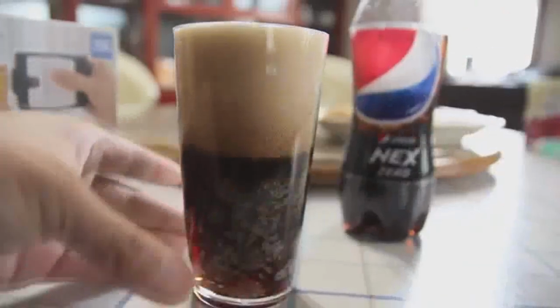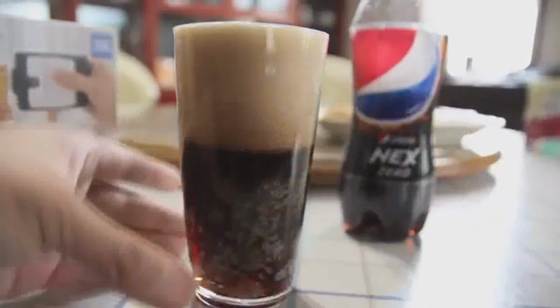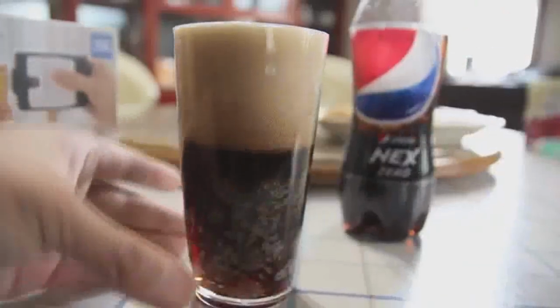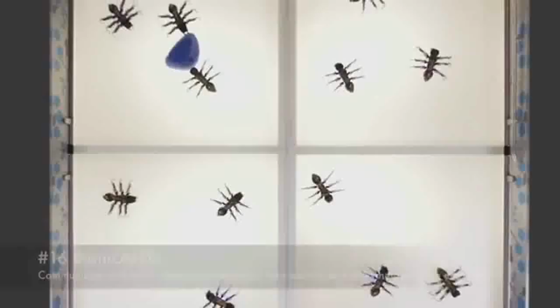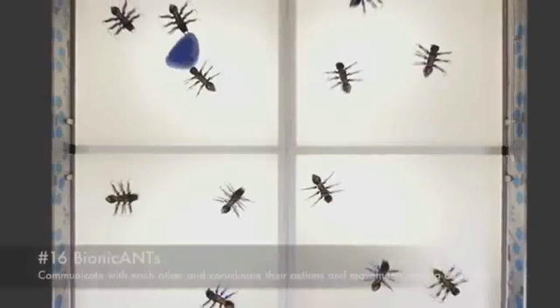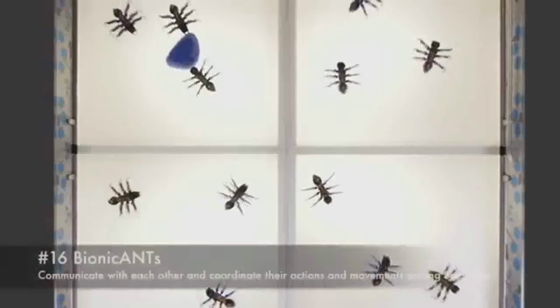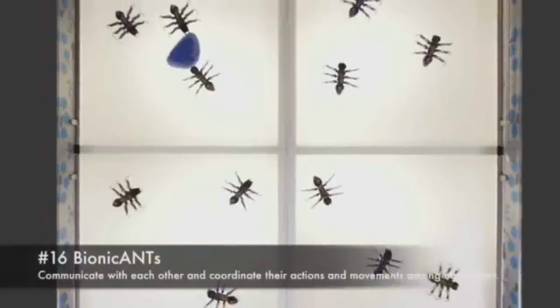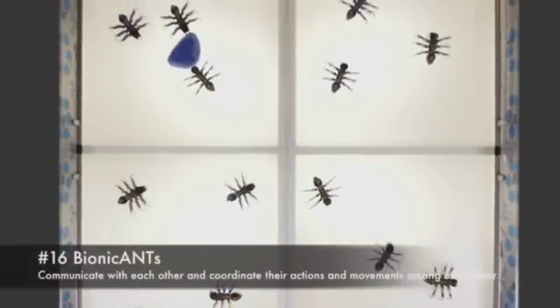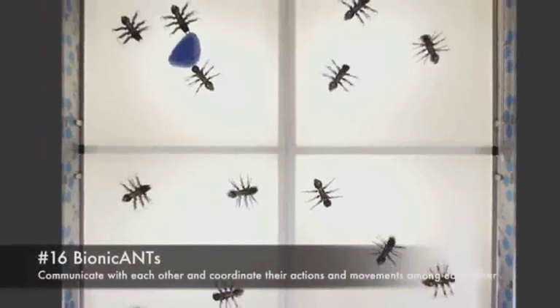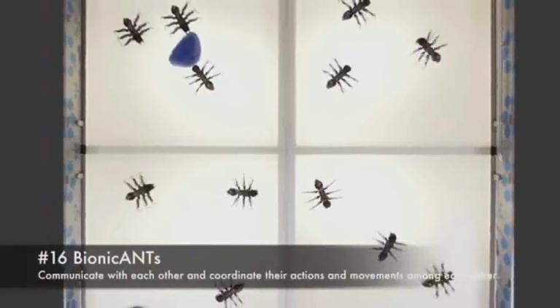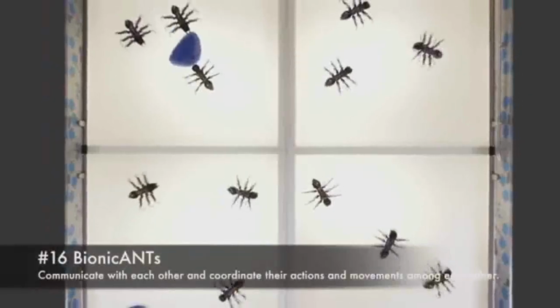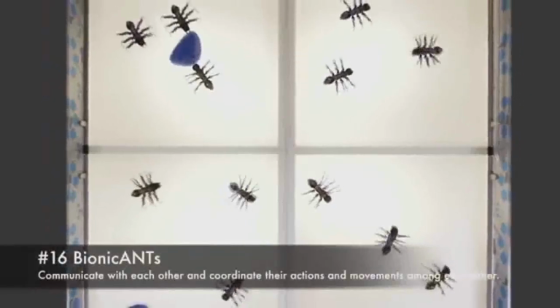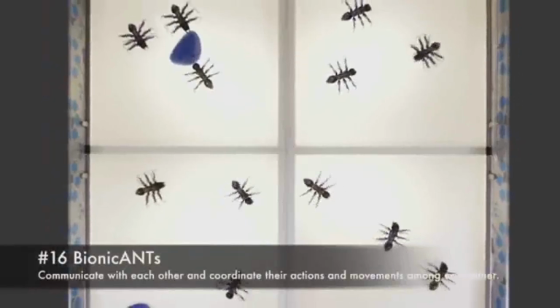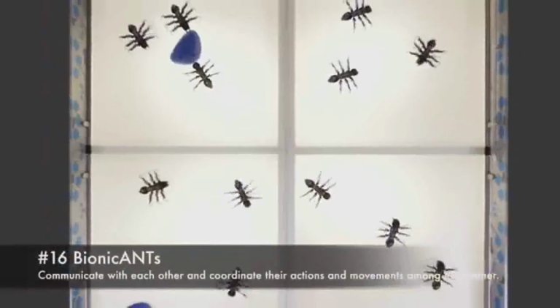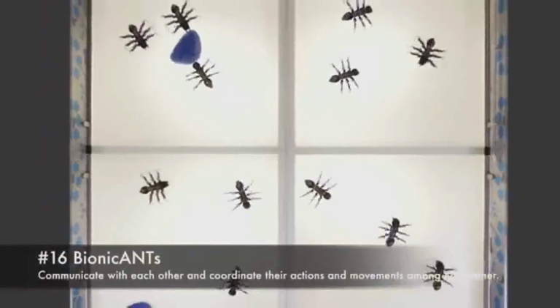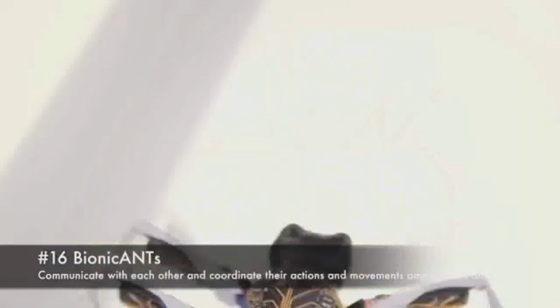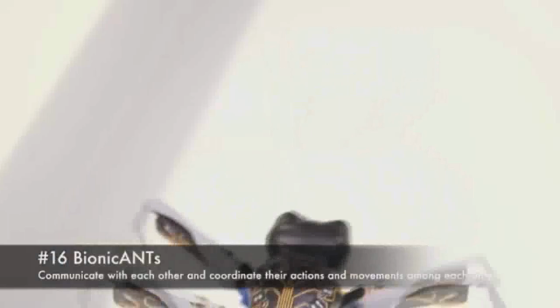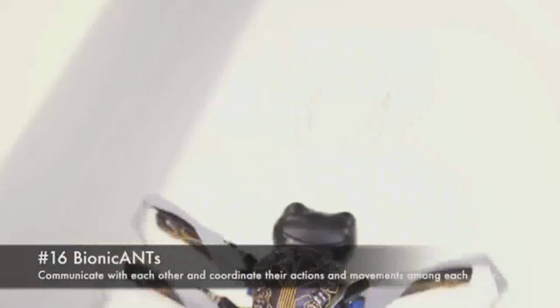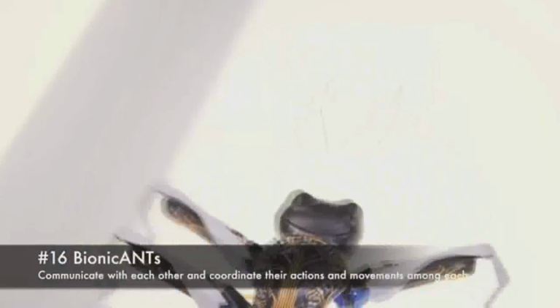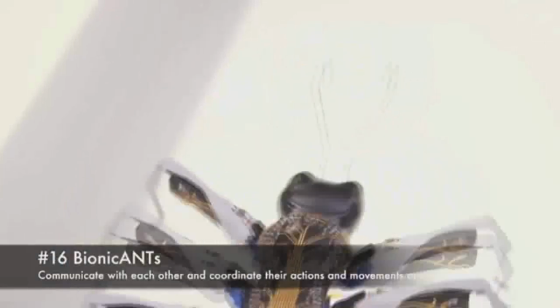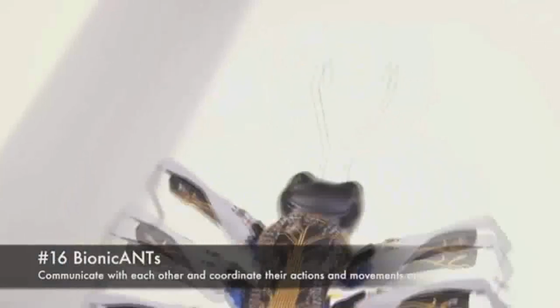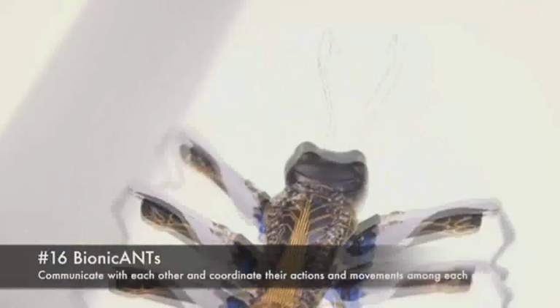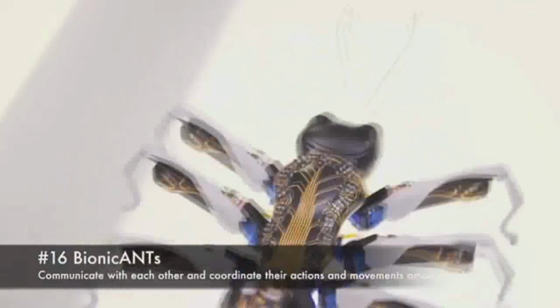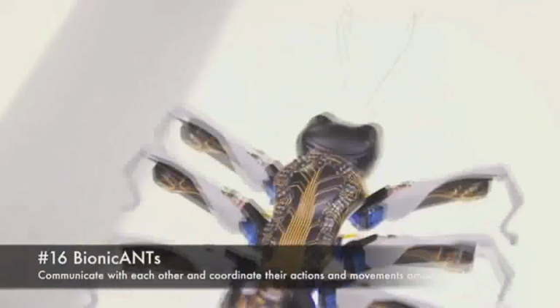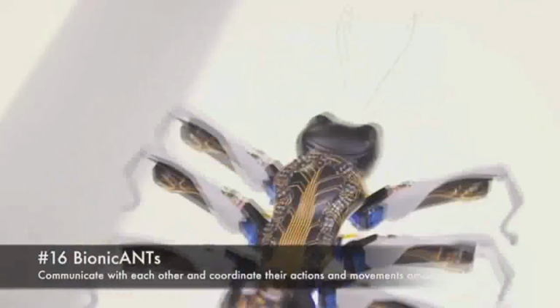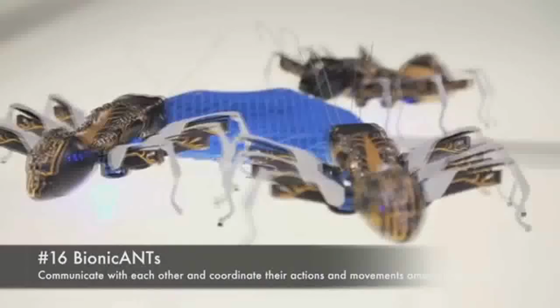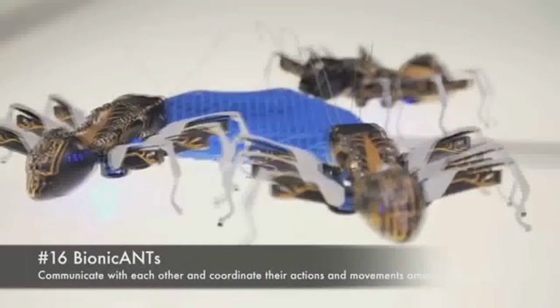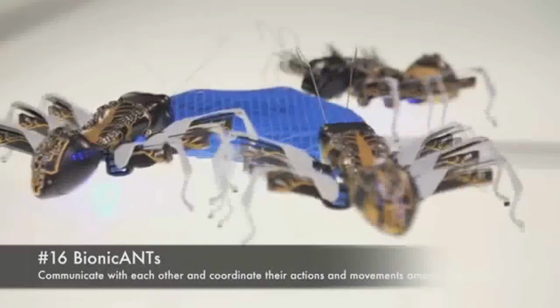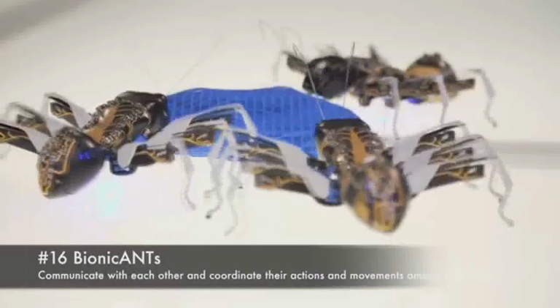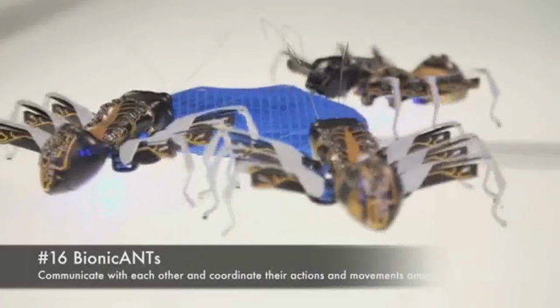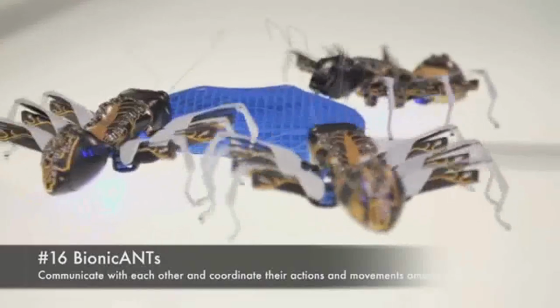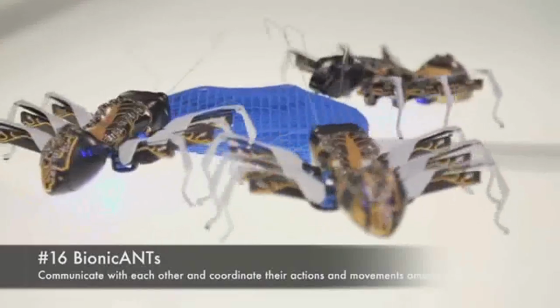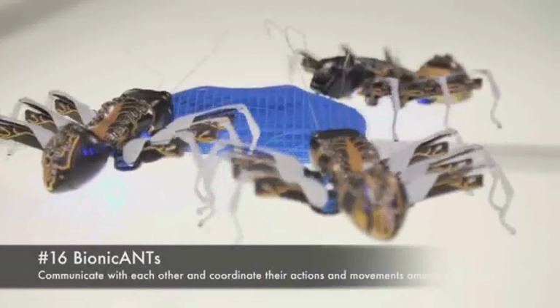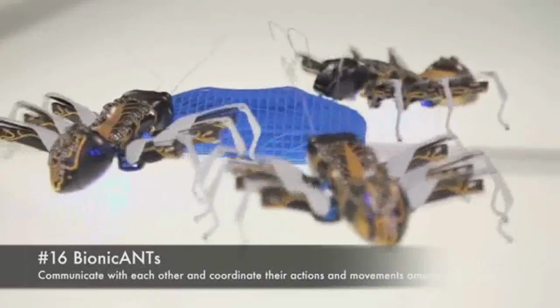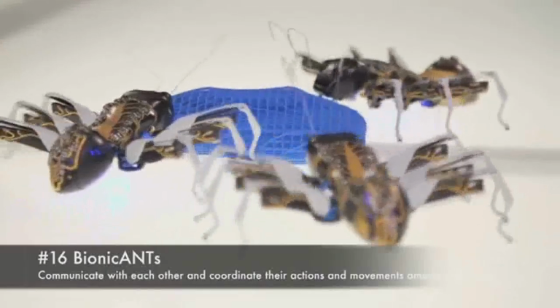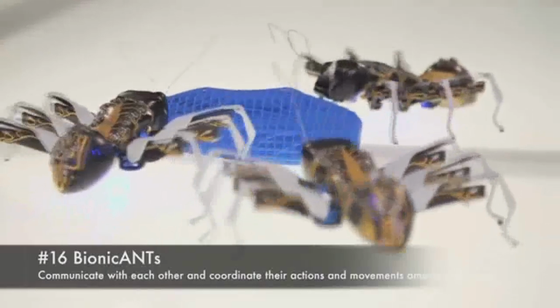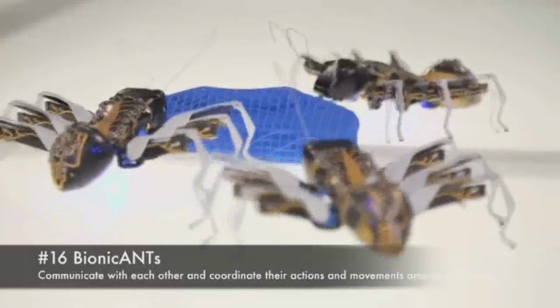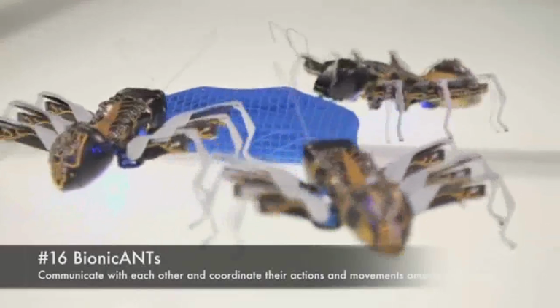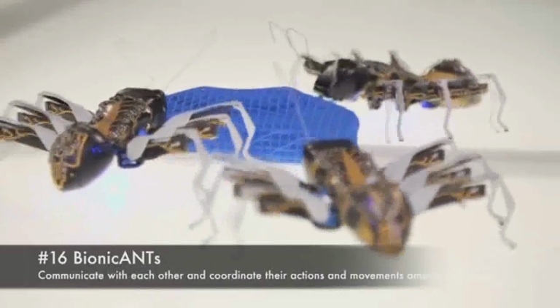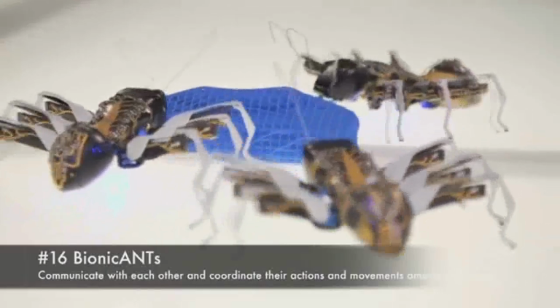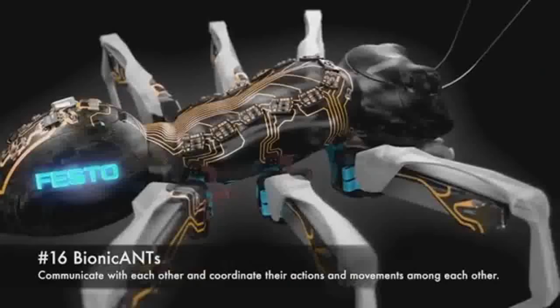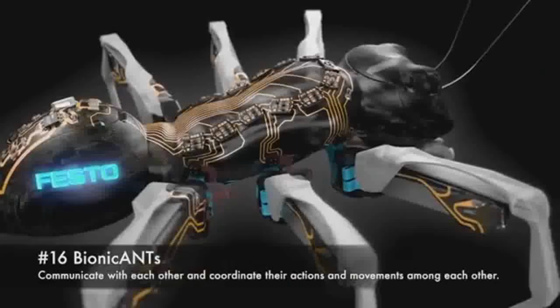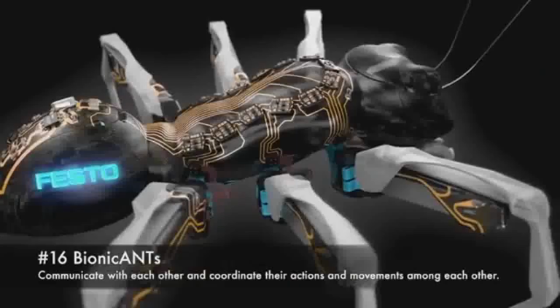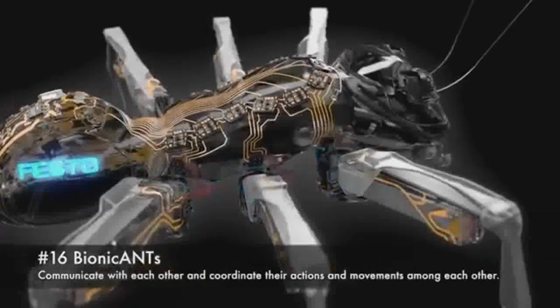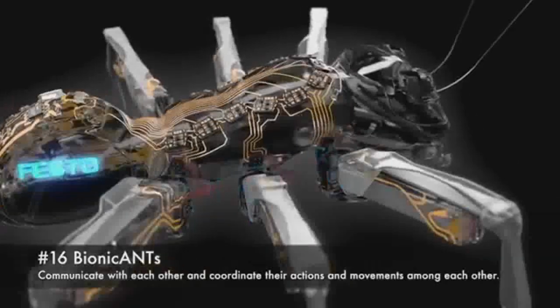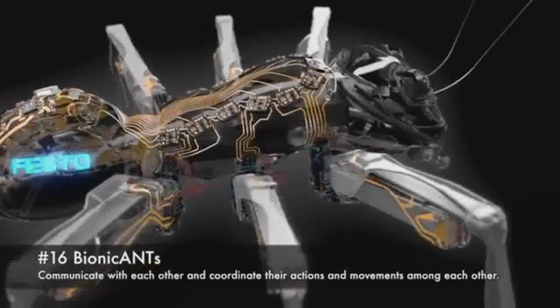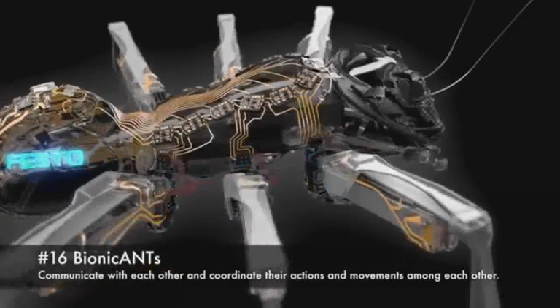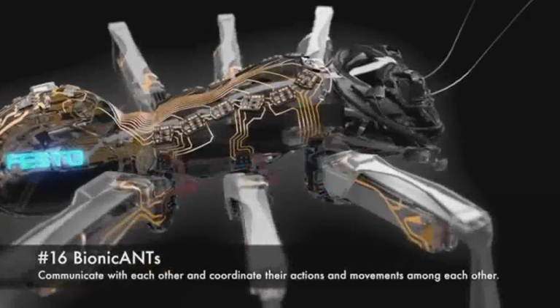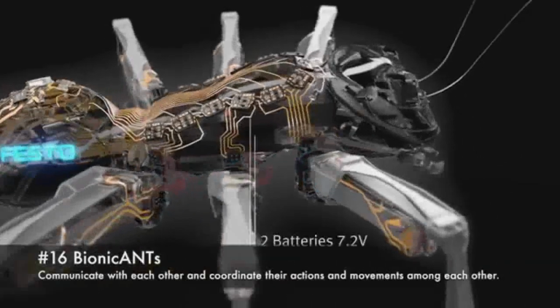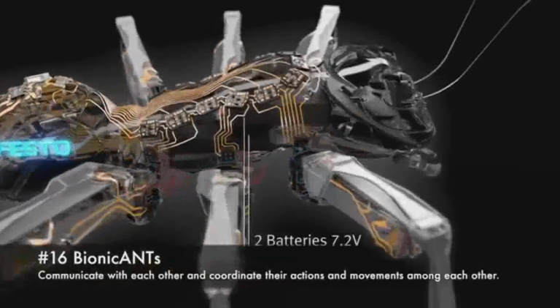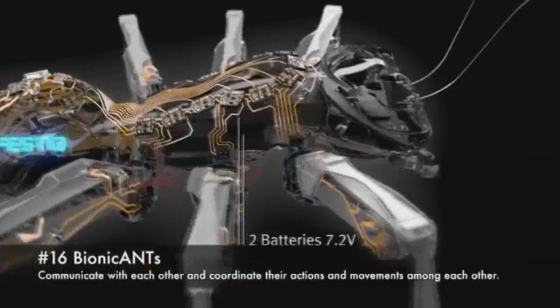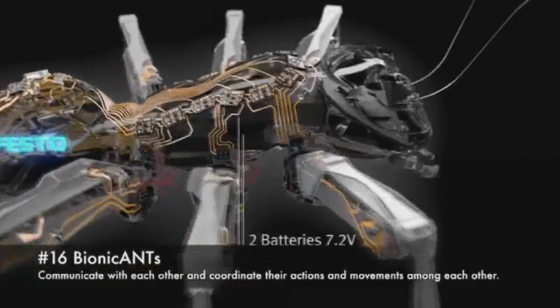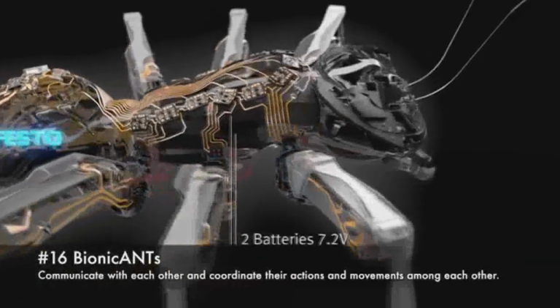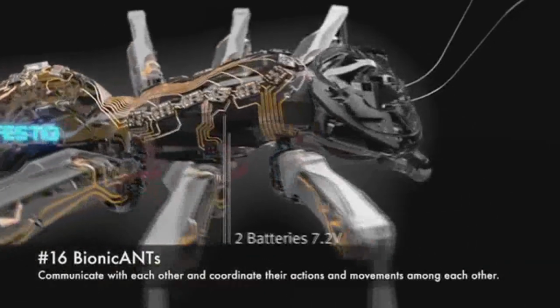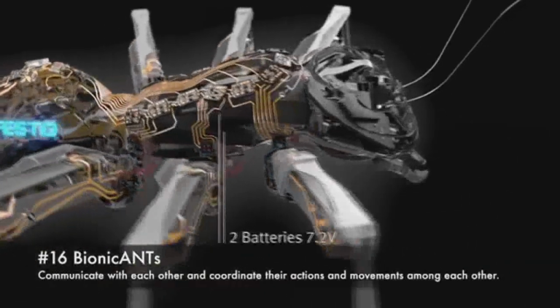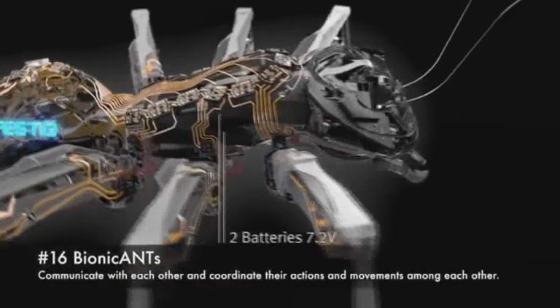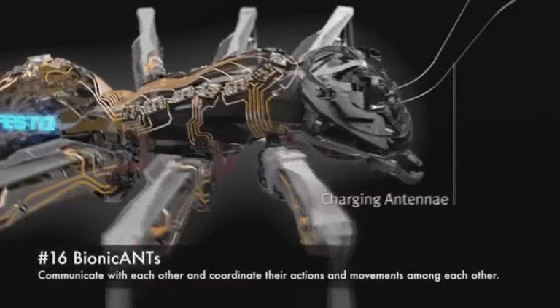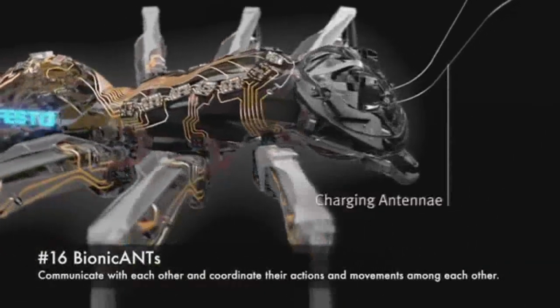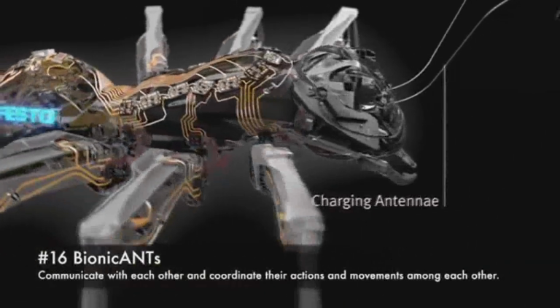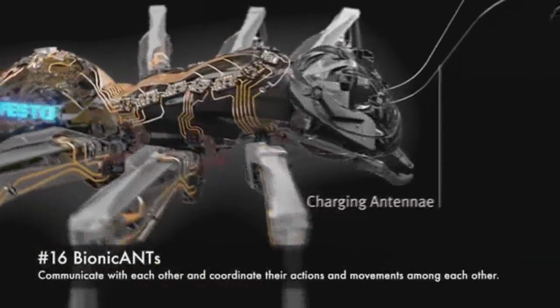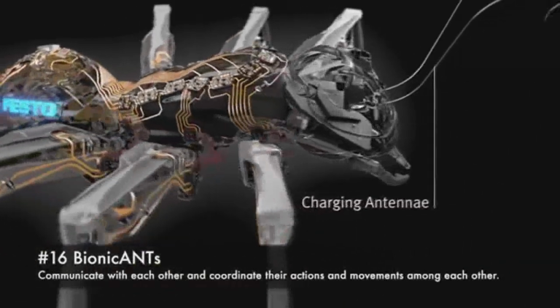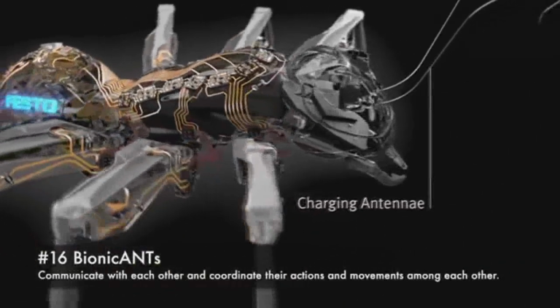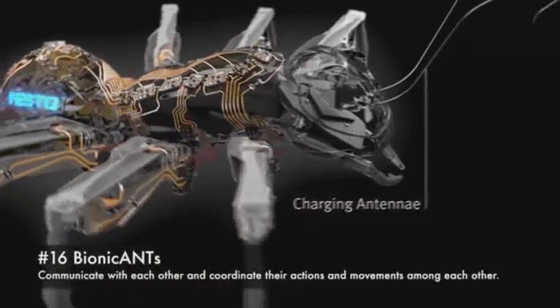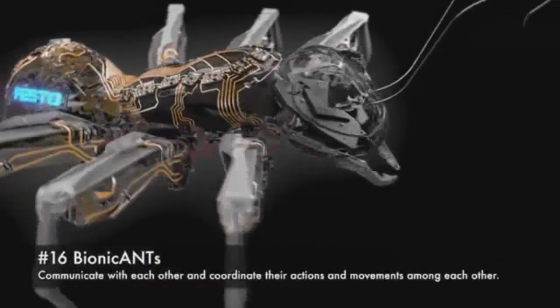16. Bionic Ants. Communicate with each other and coordinate their actions and movements among each other.